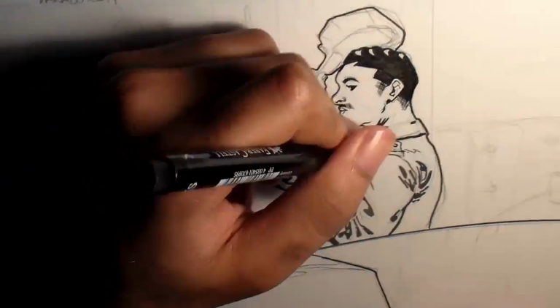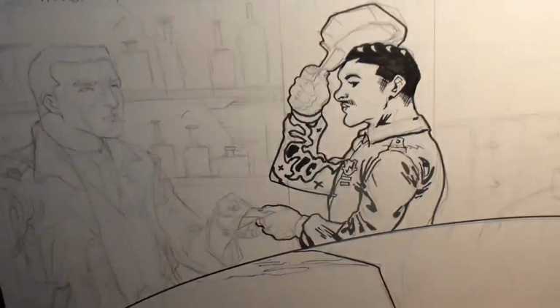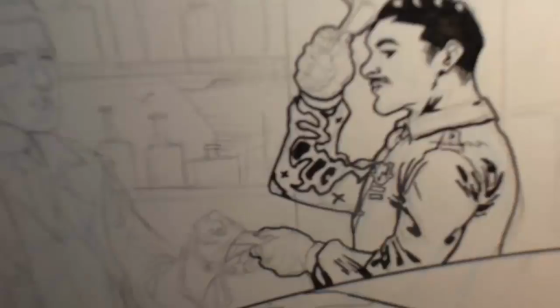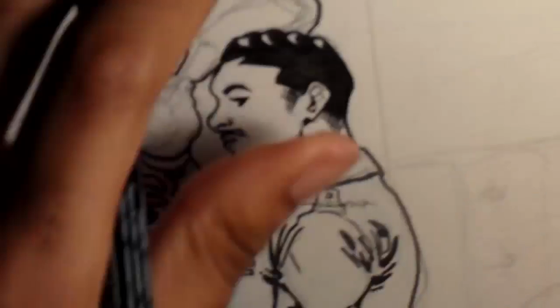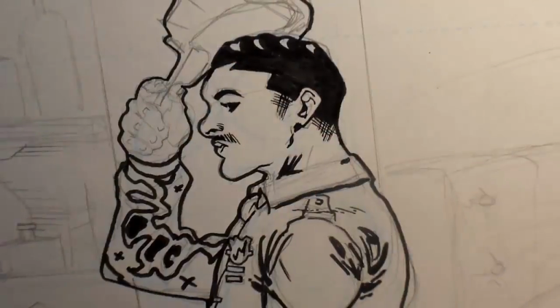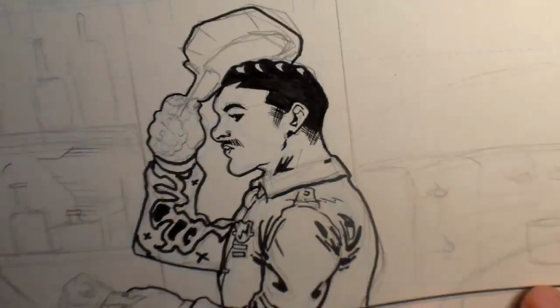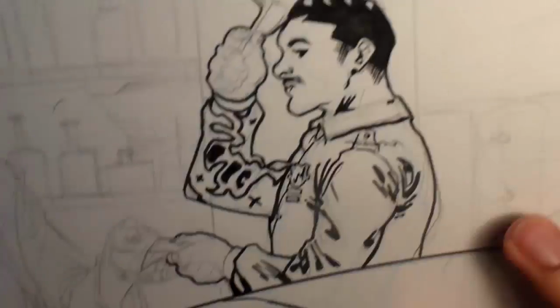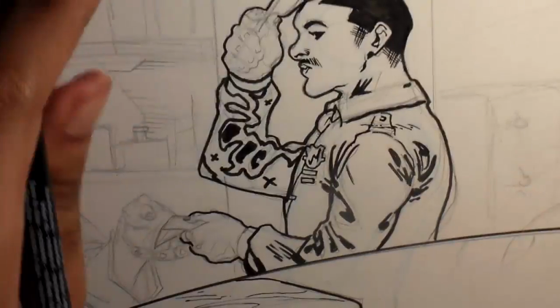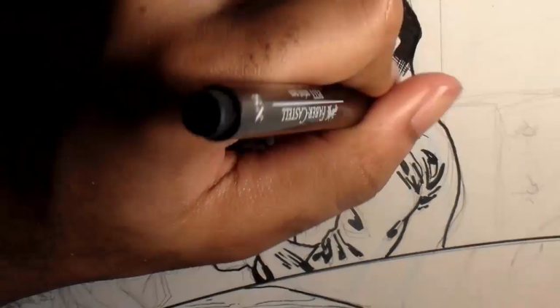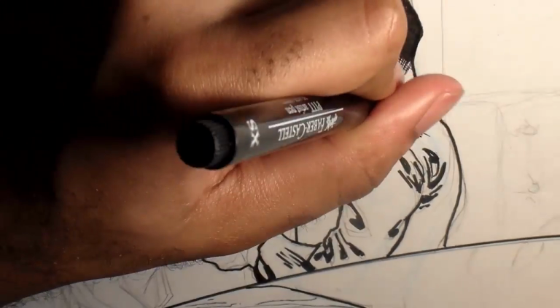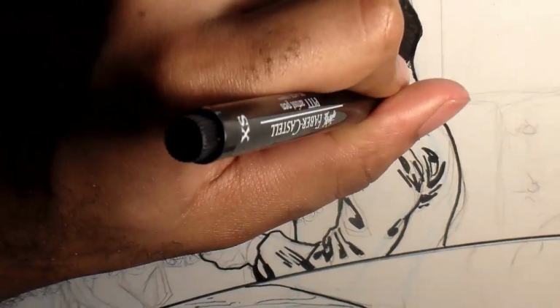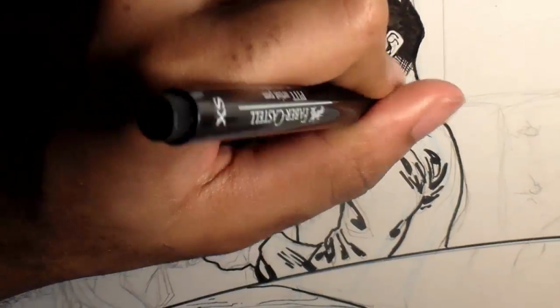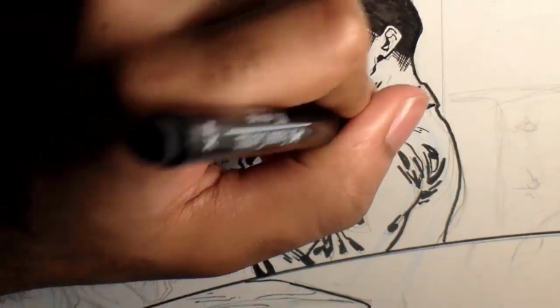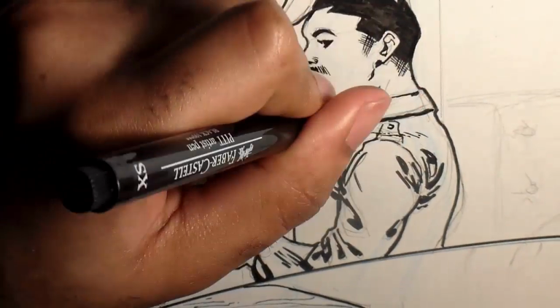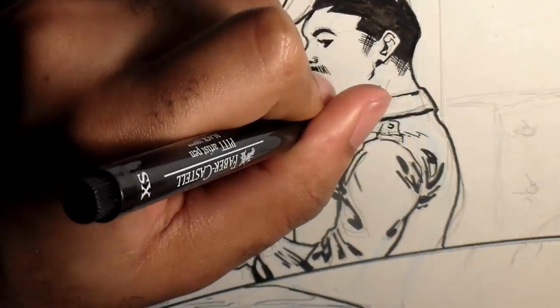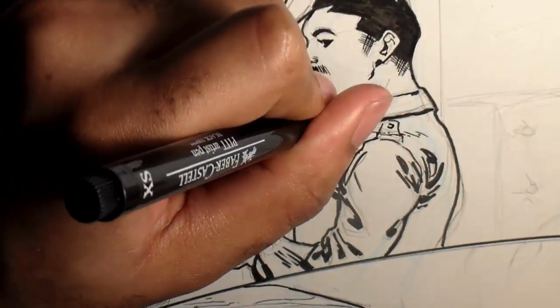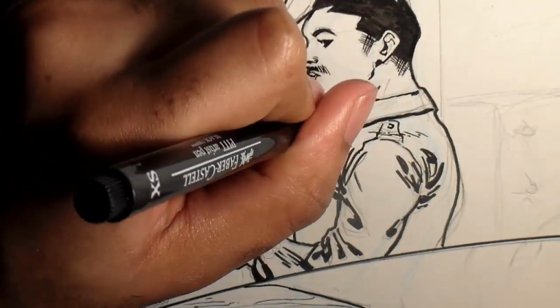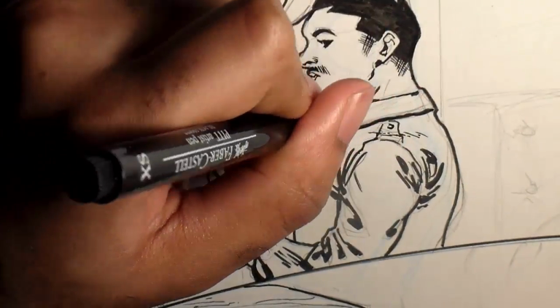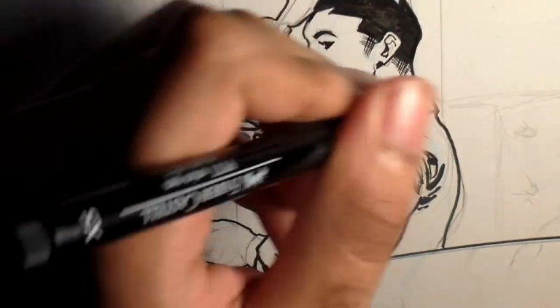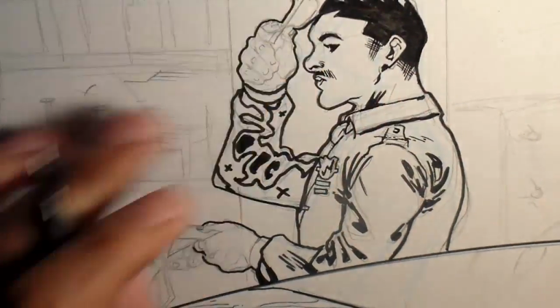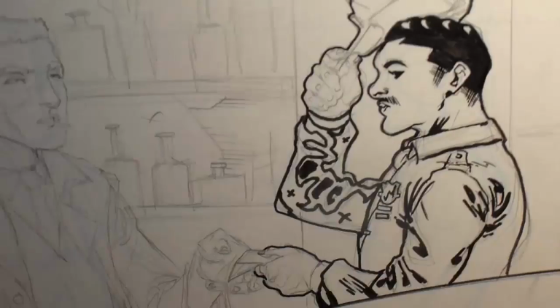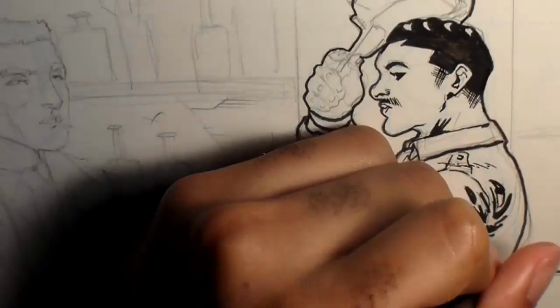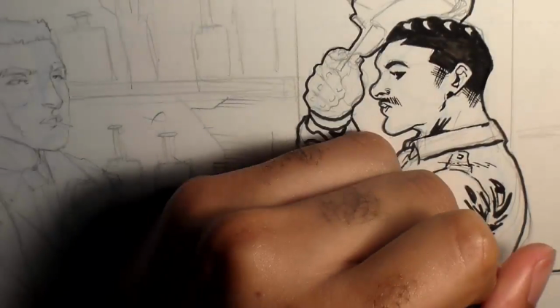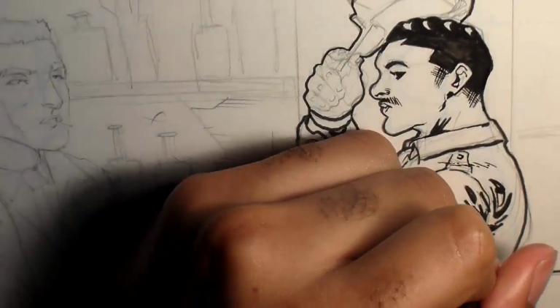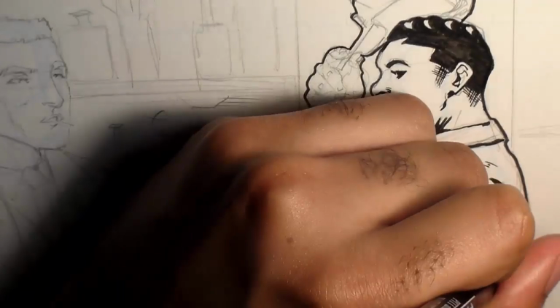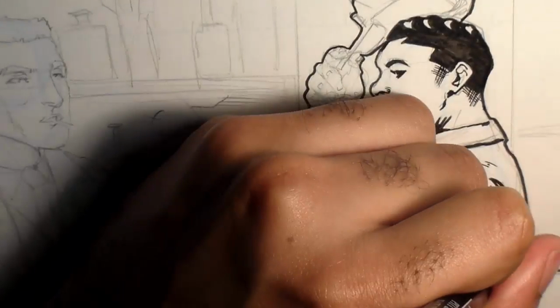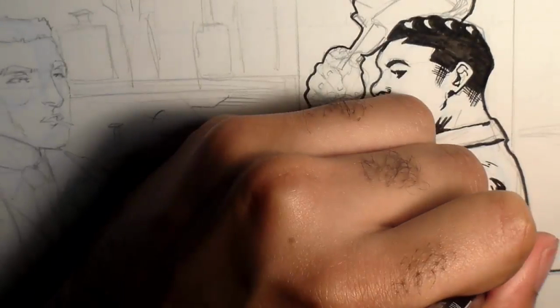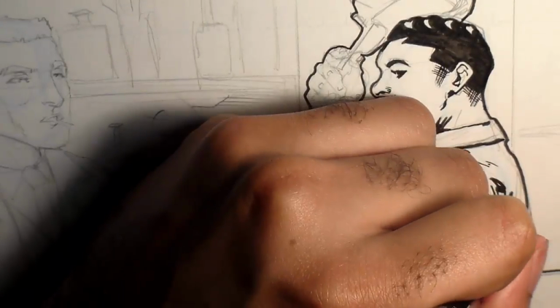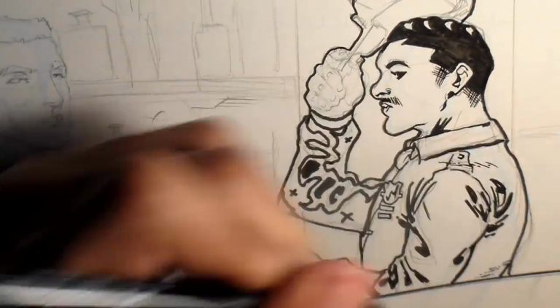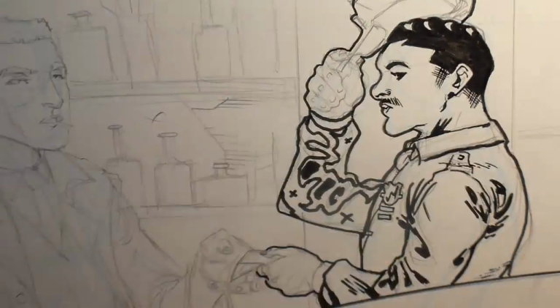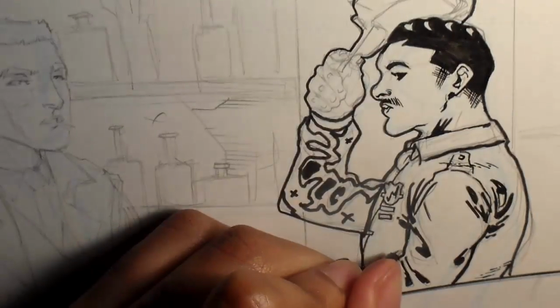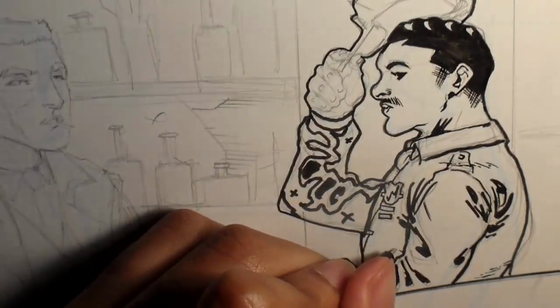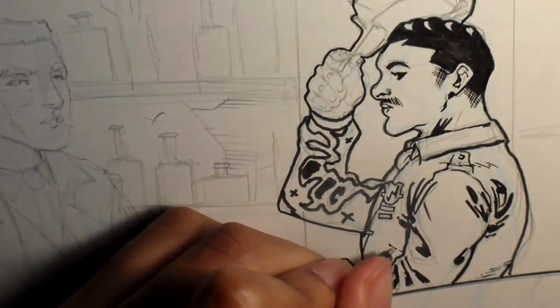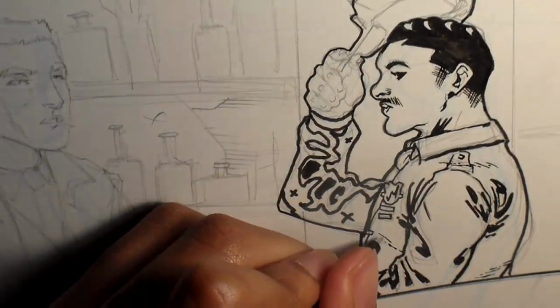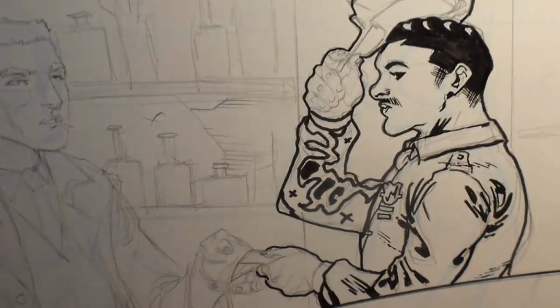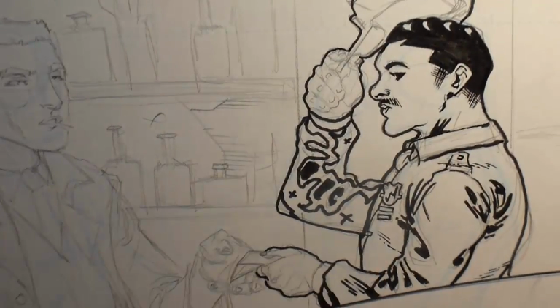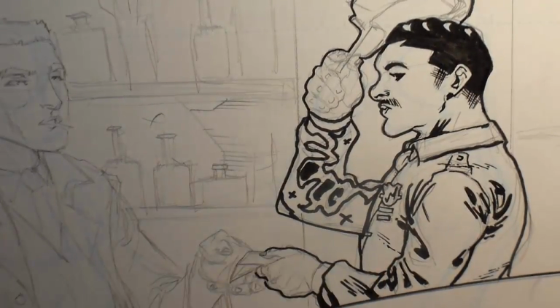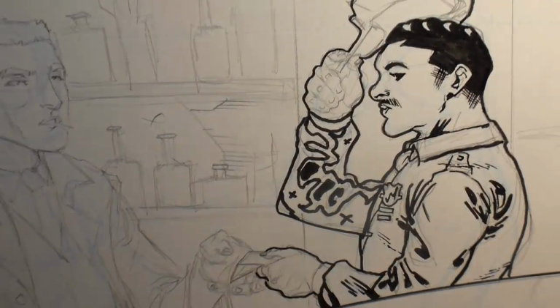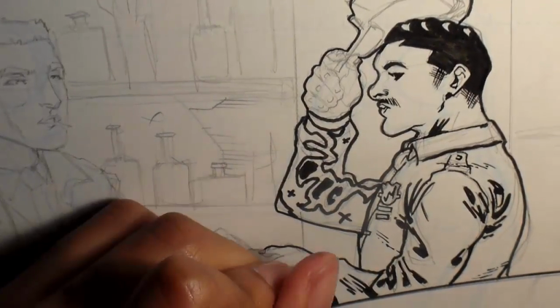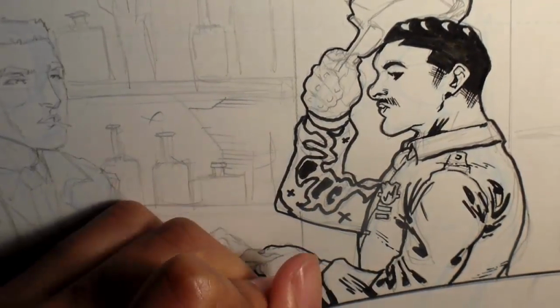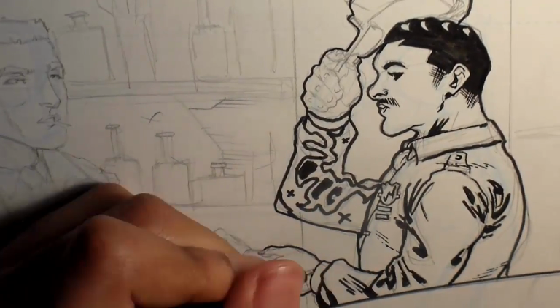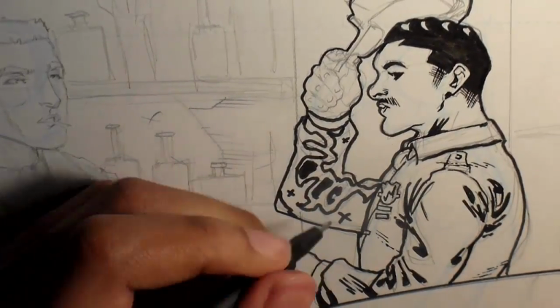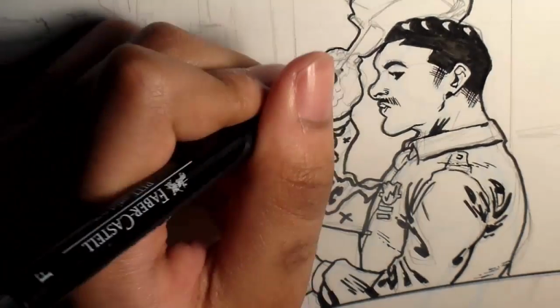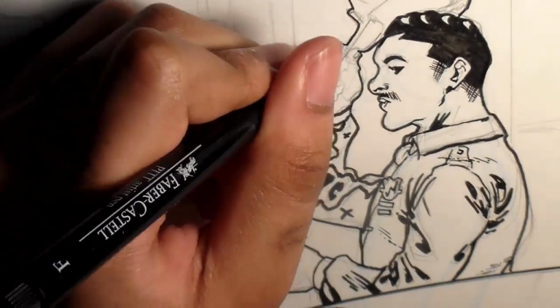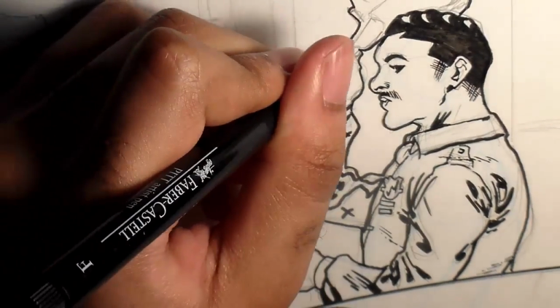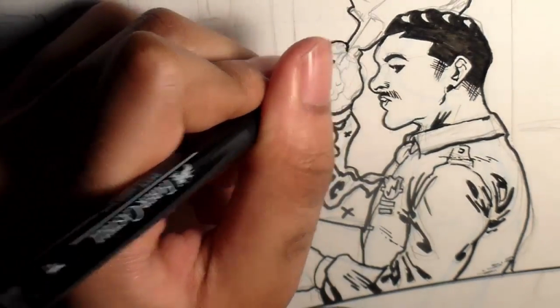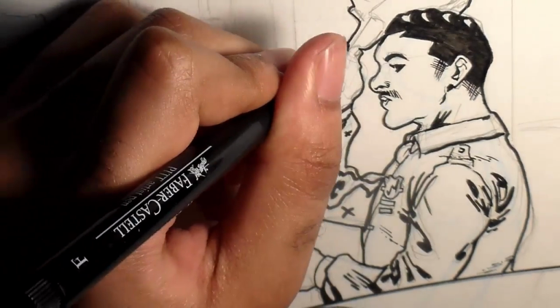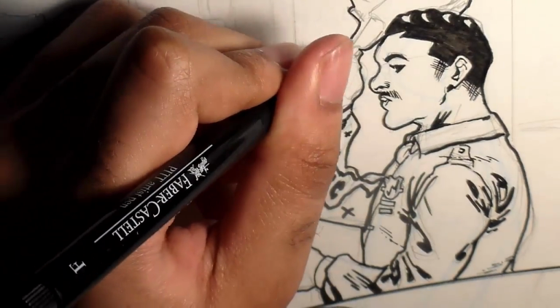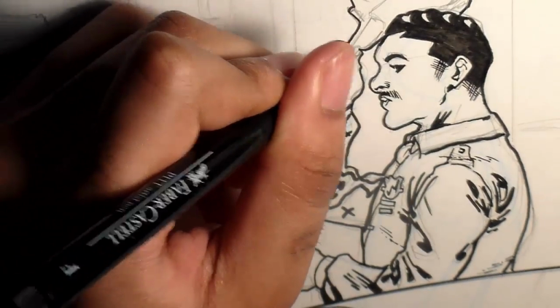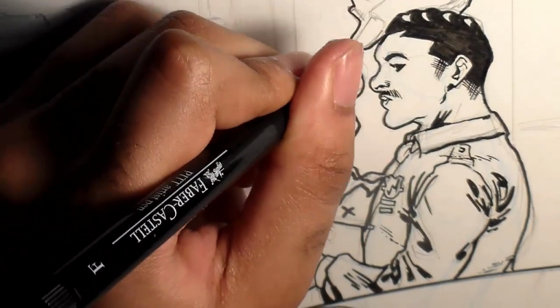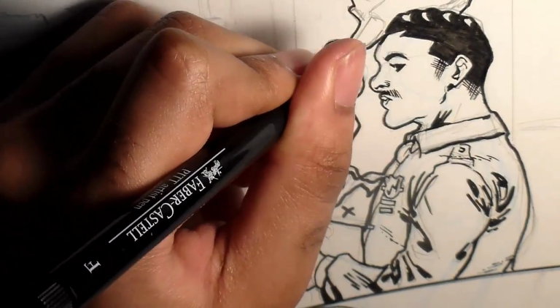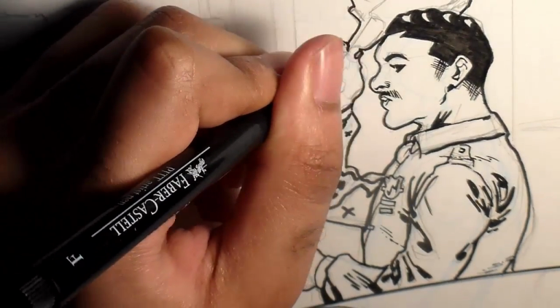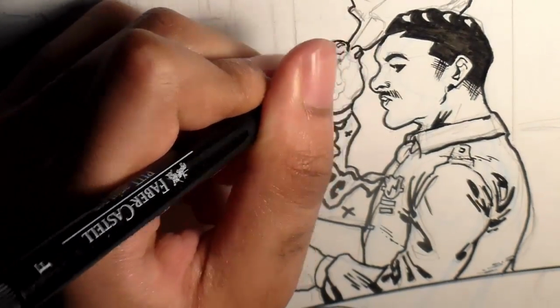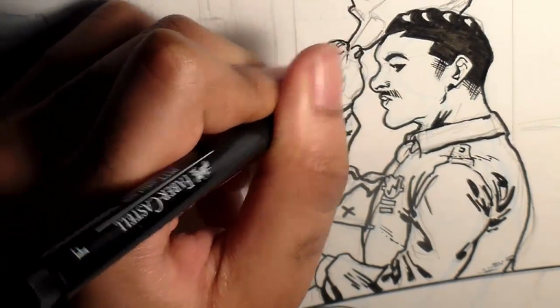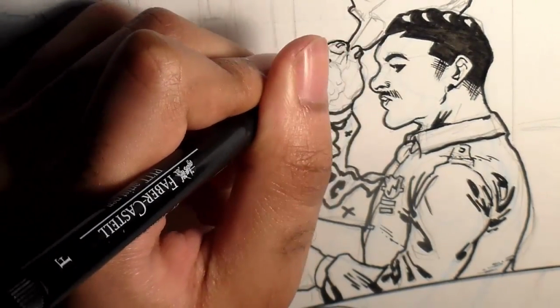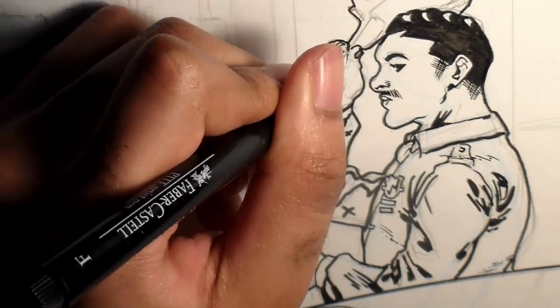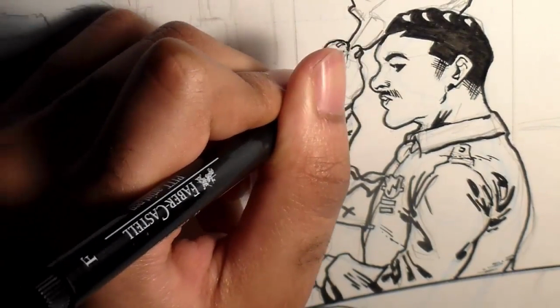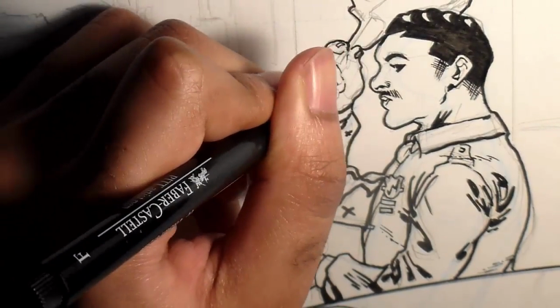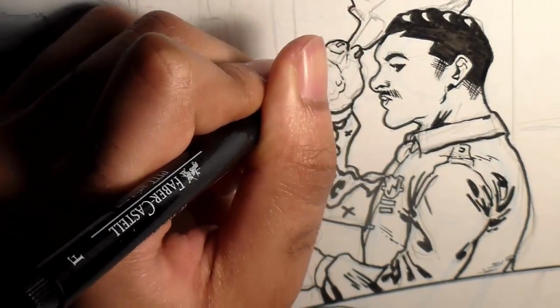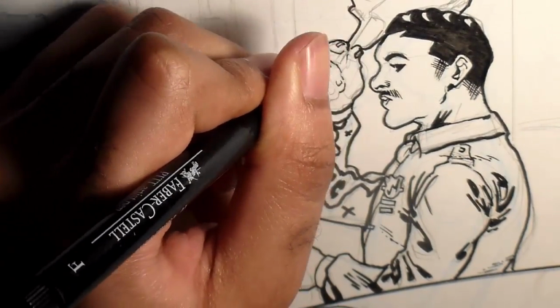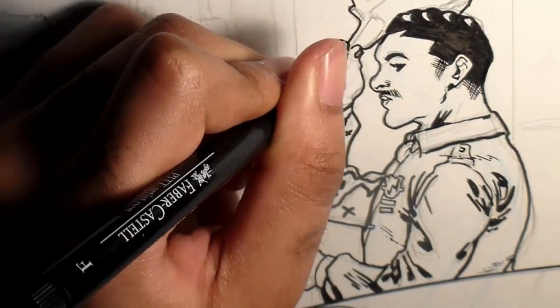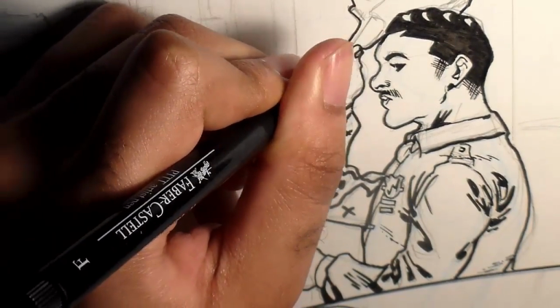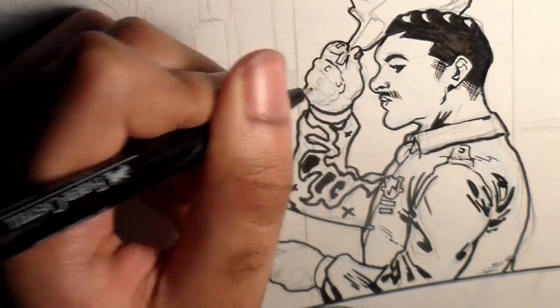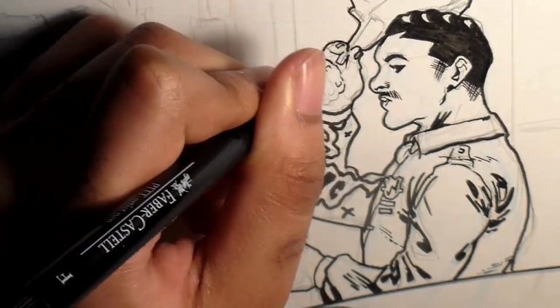I place X's on the parts that I'll ink post scan. That's an important trick I learned to save time, since I'm doing two pages a day.